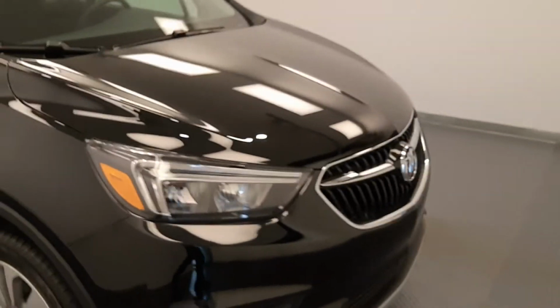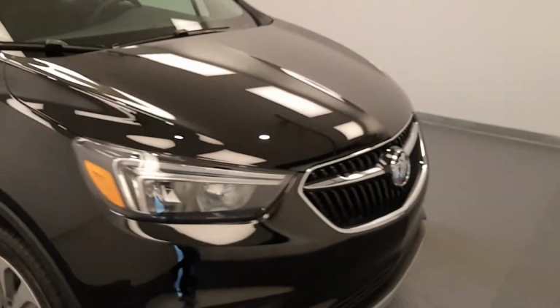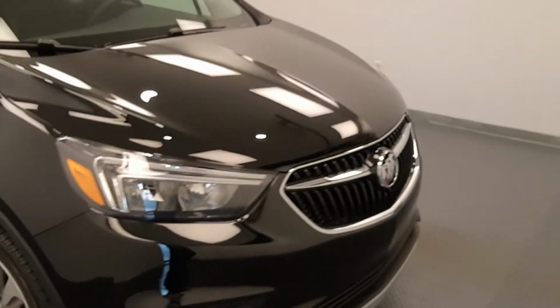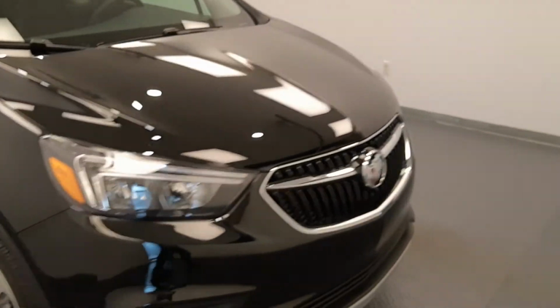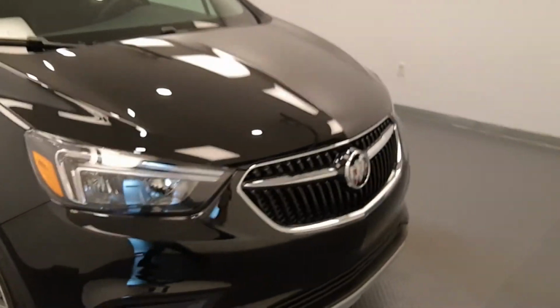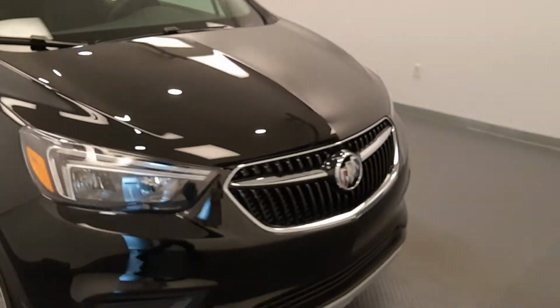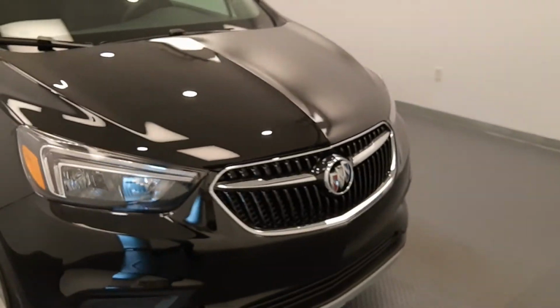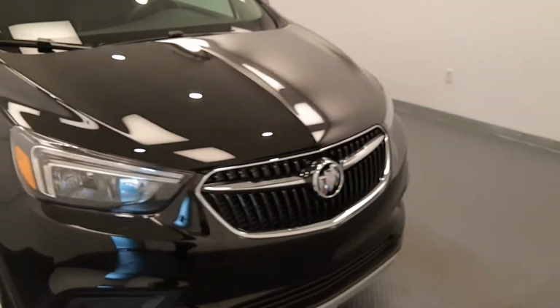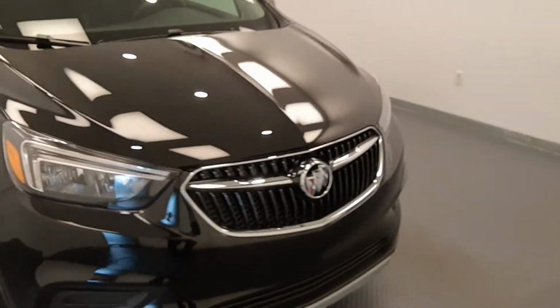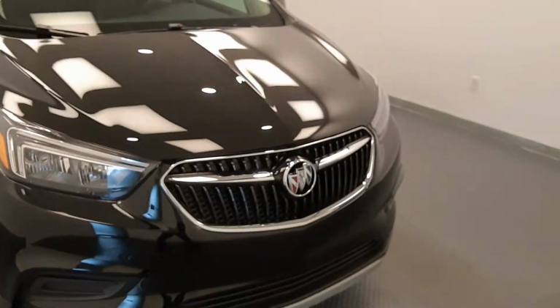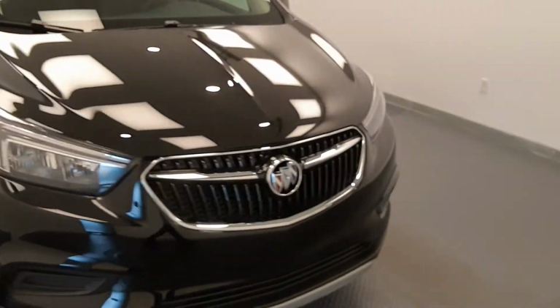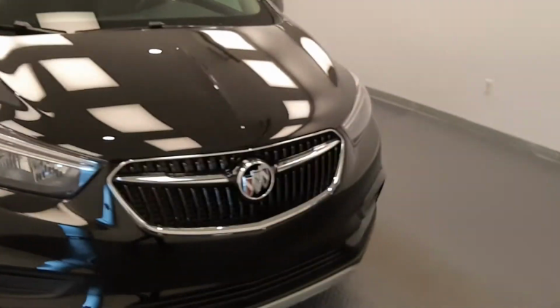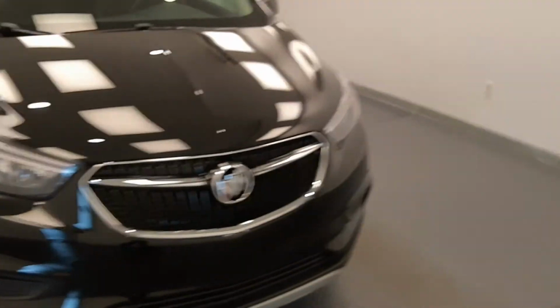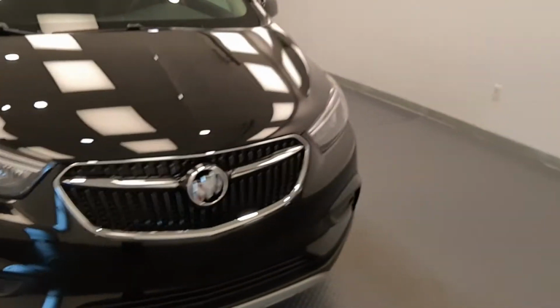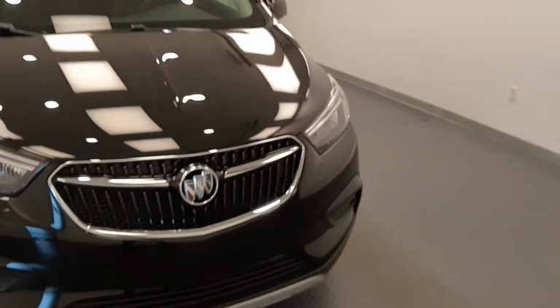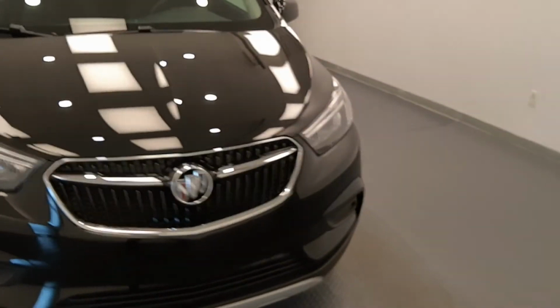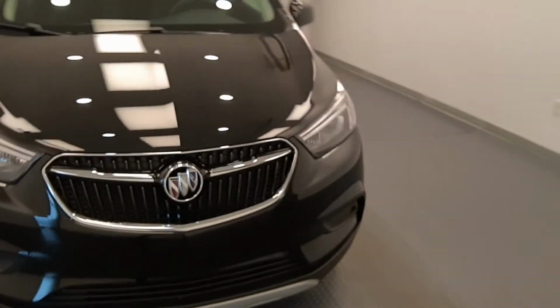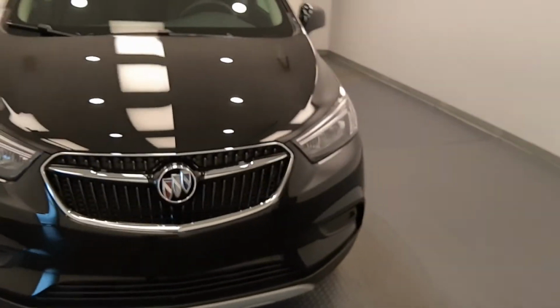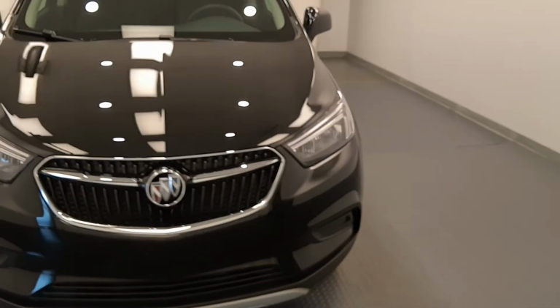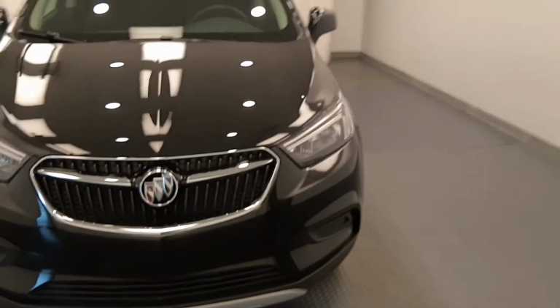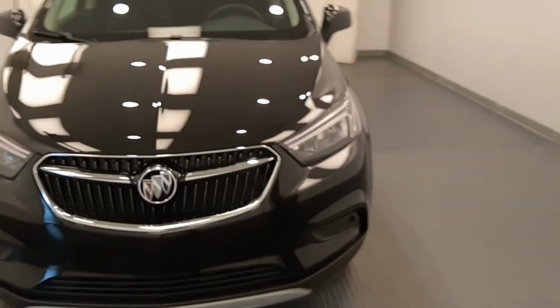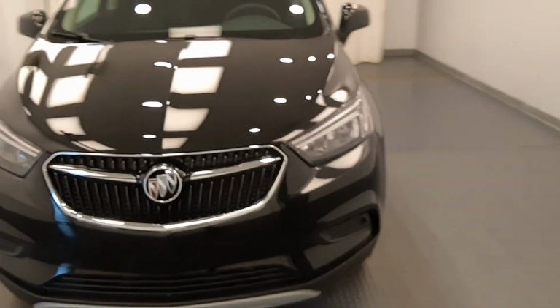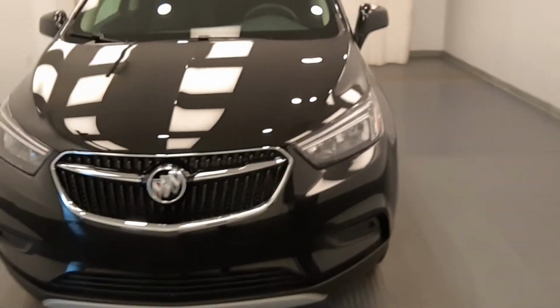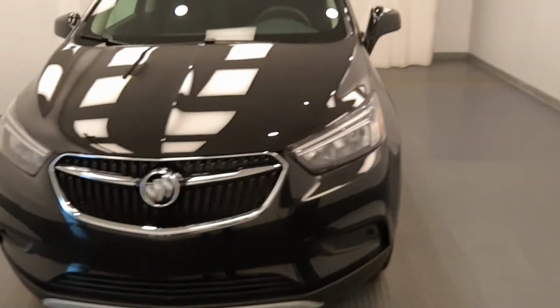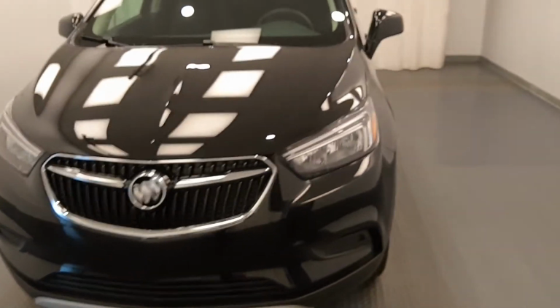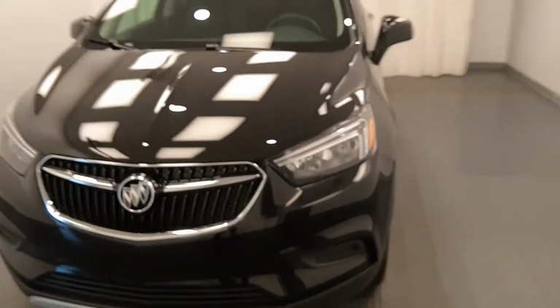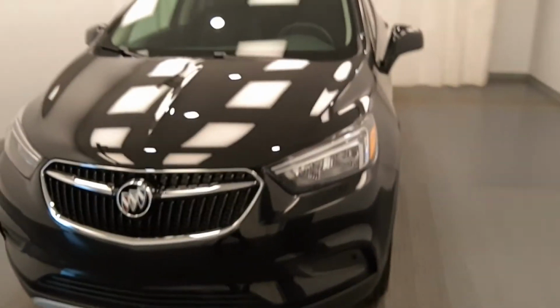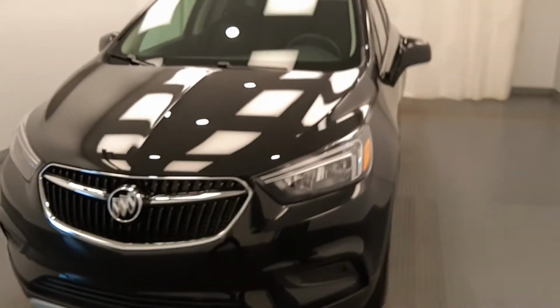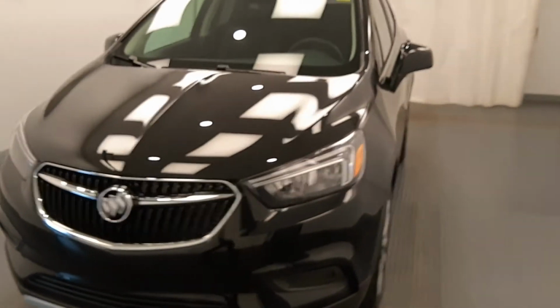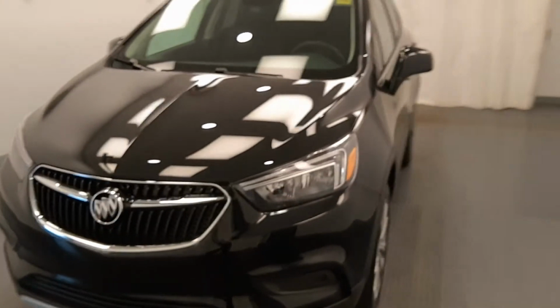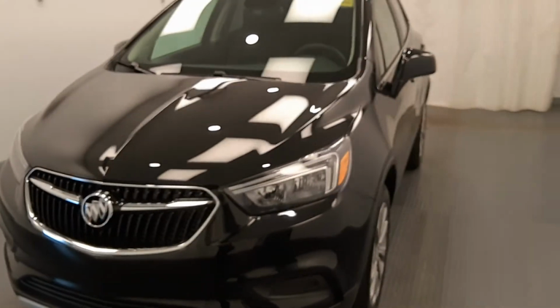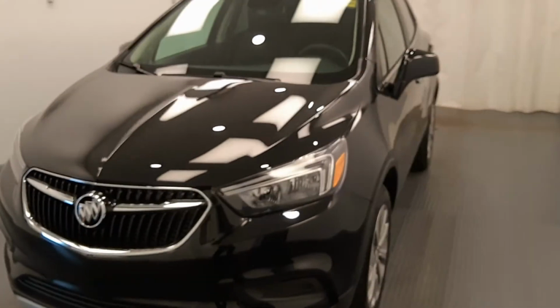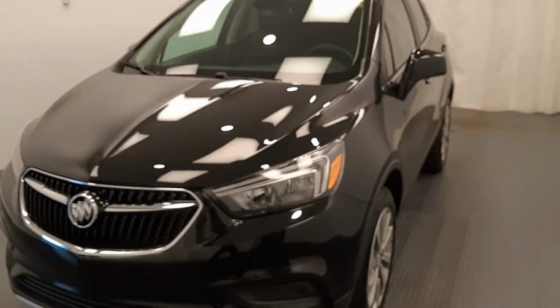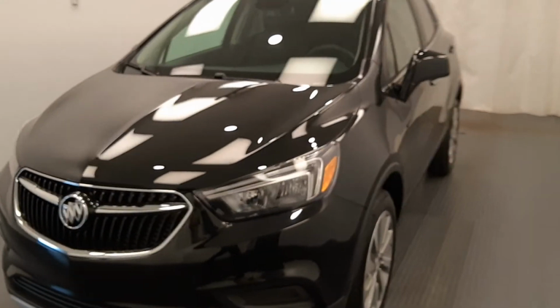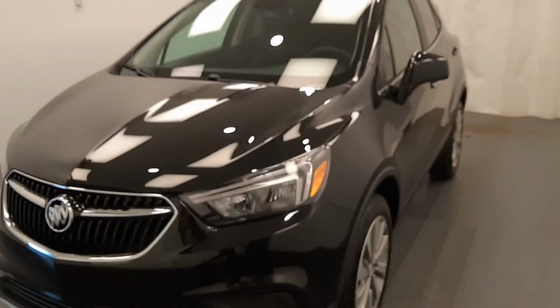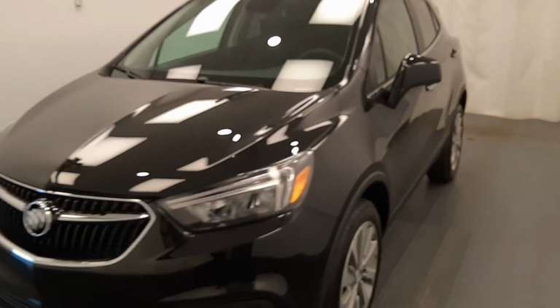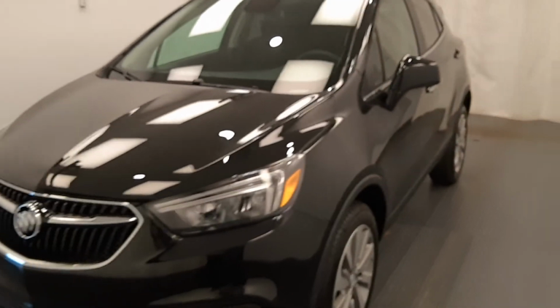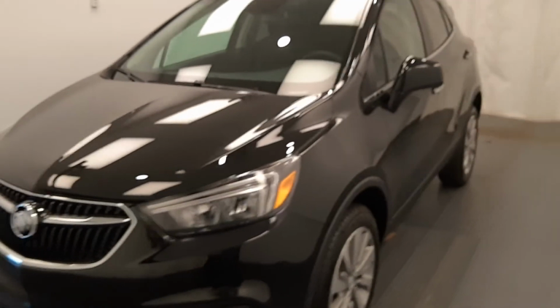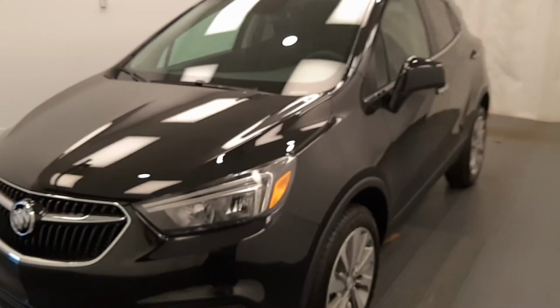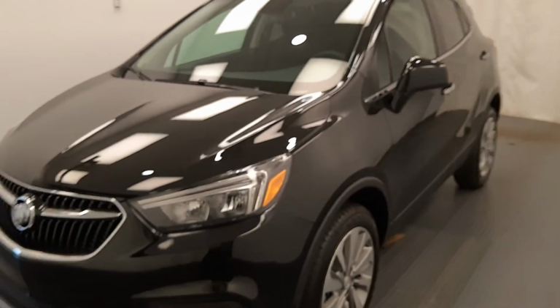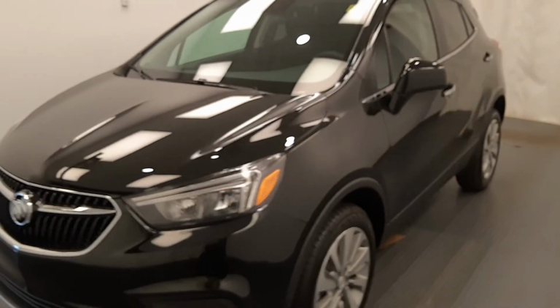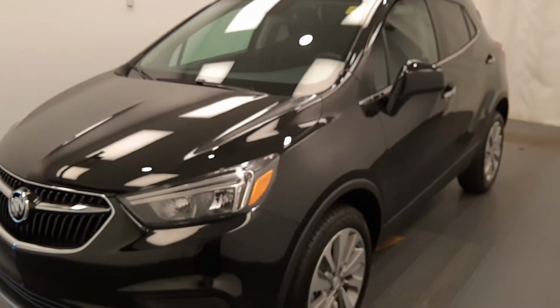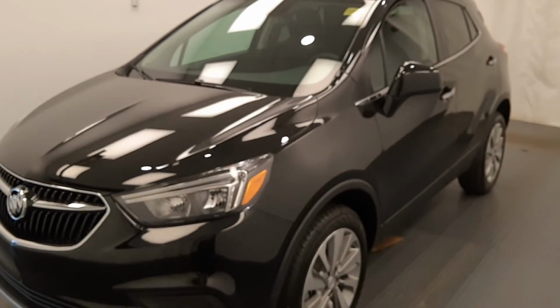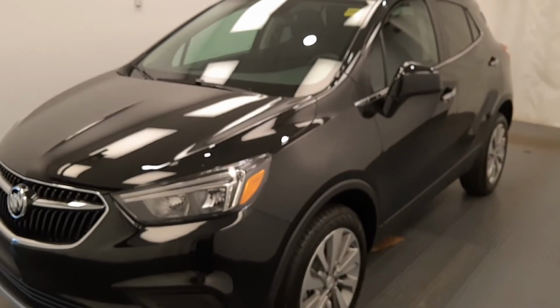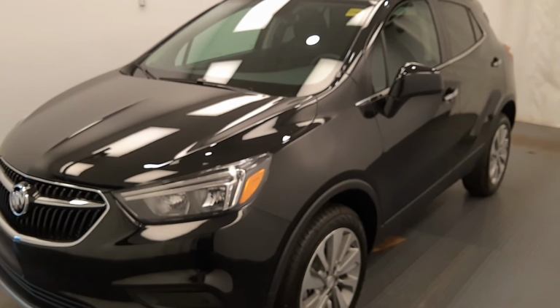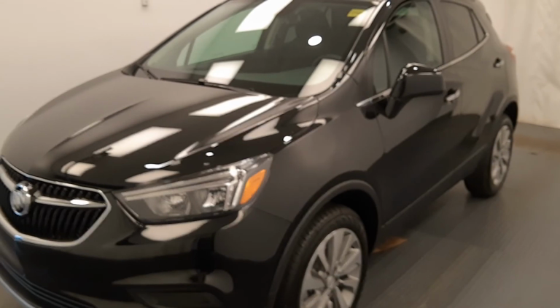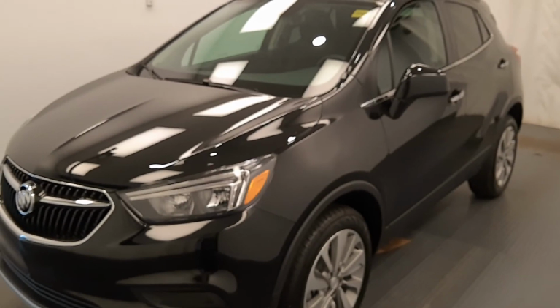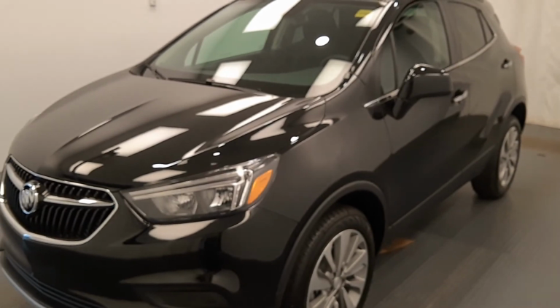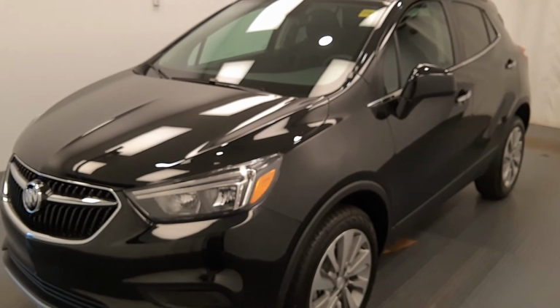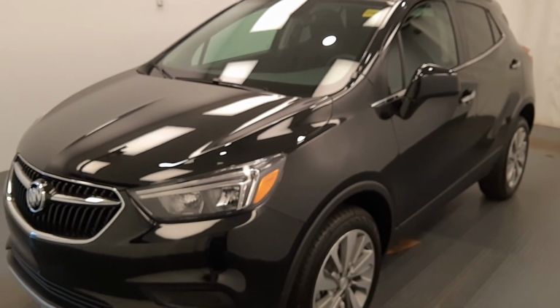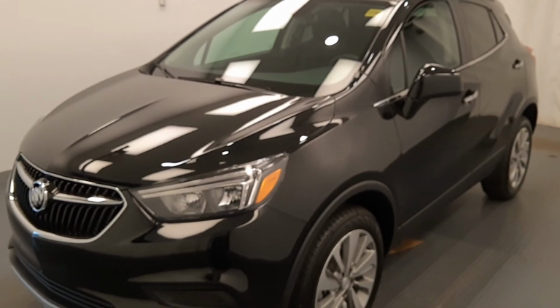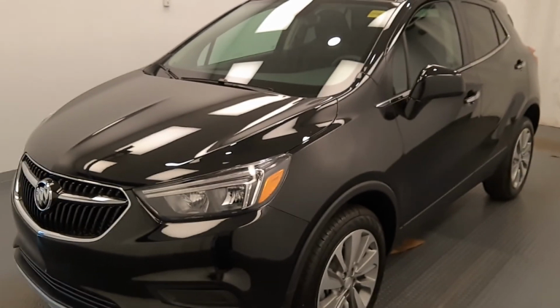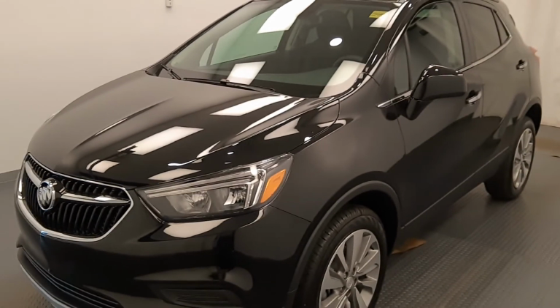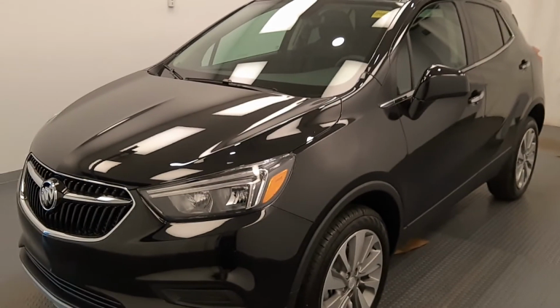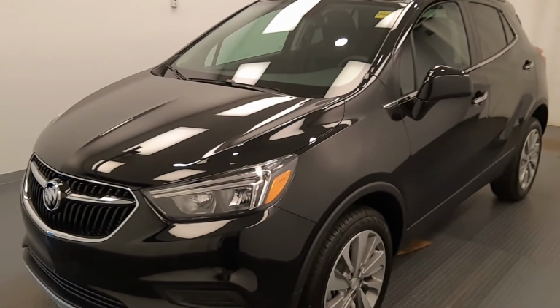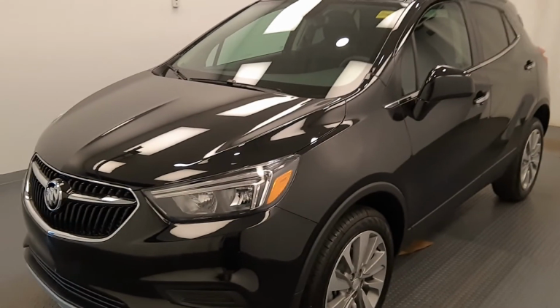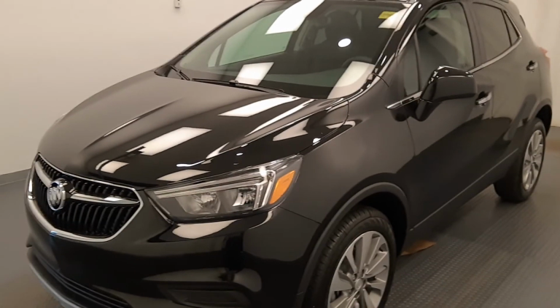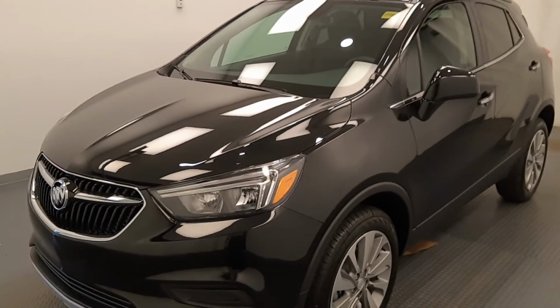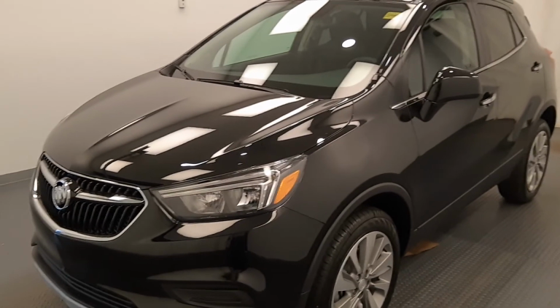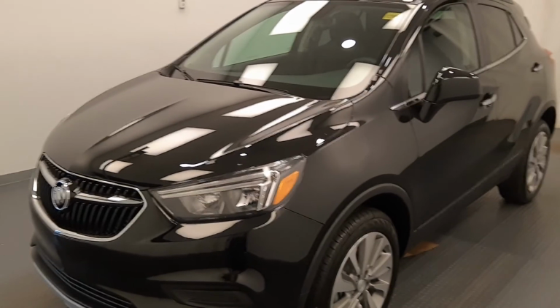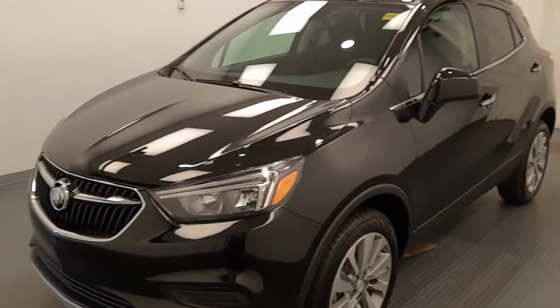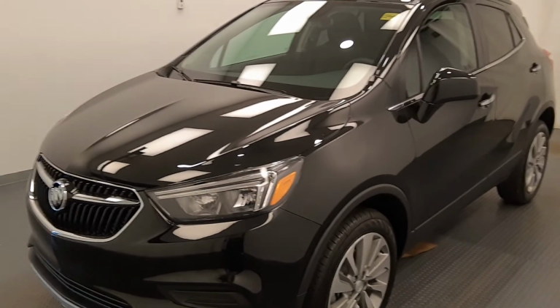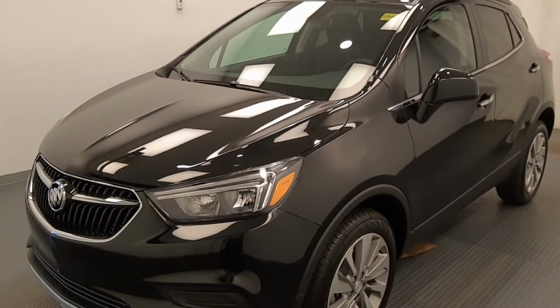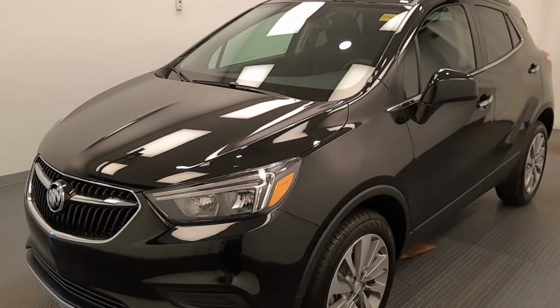Once again, this is stock number 218849, a 2020 Buick Encore preferred package in ebony twilight.